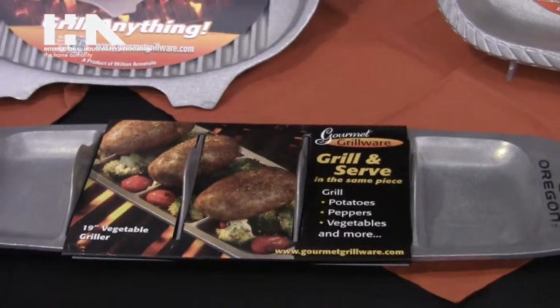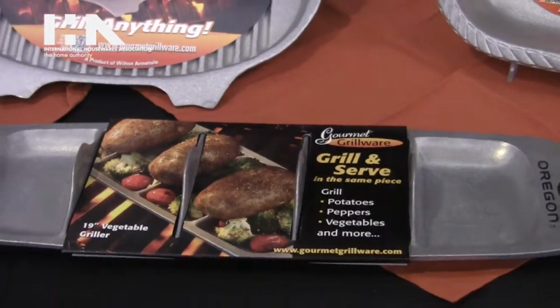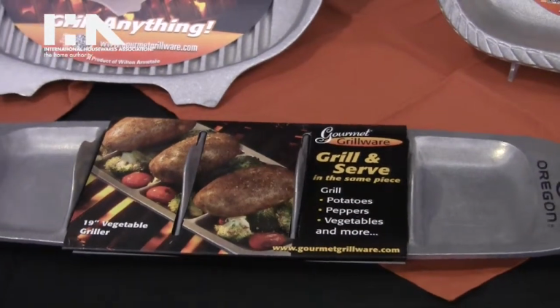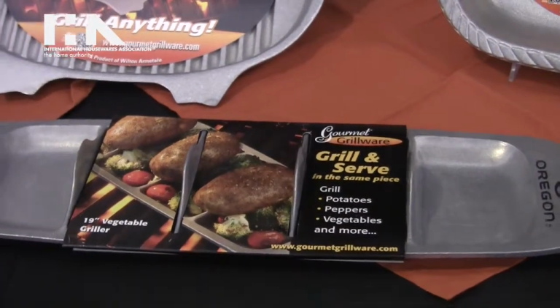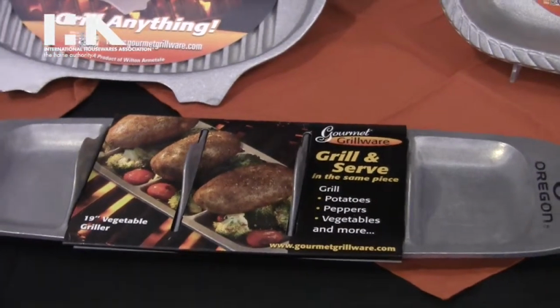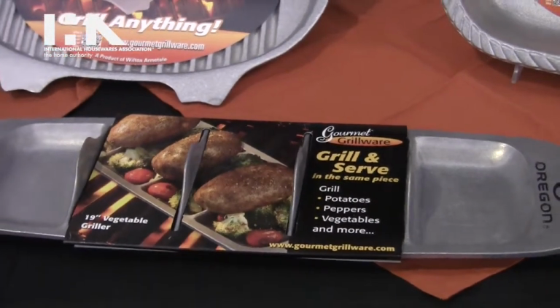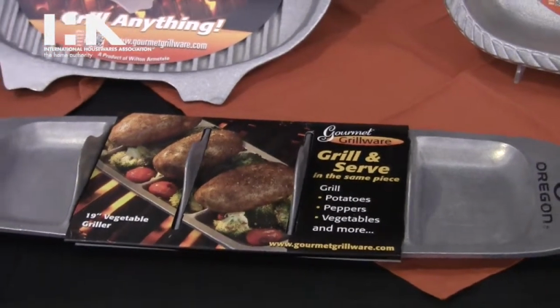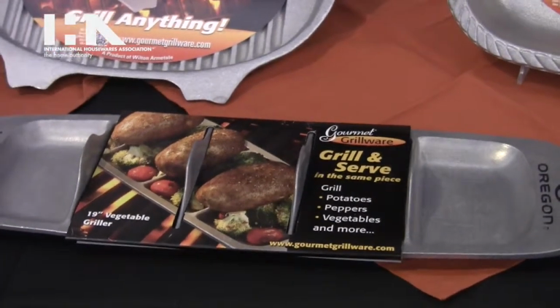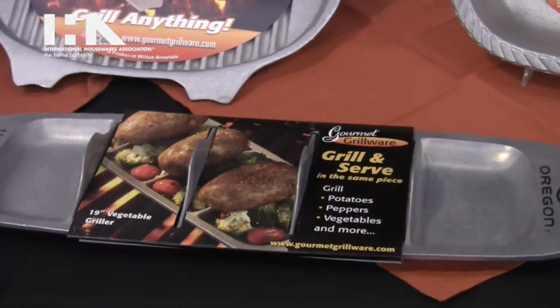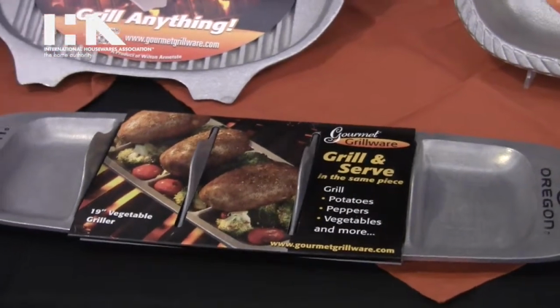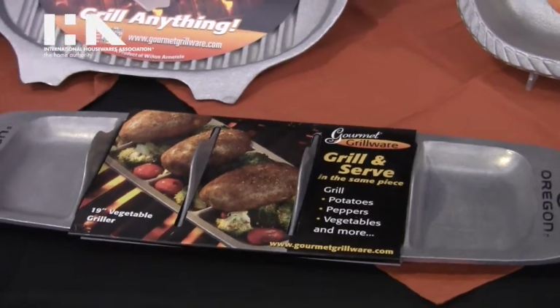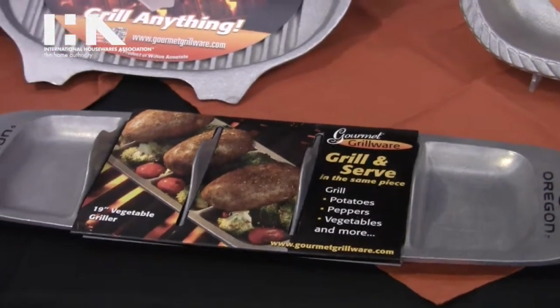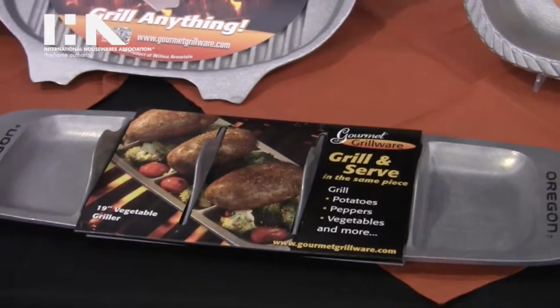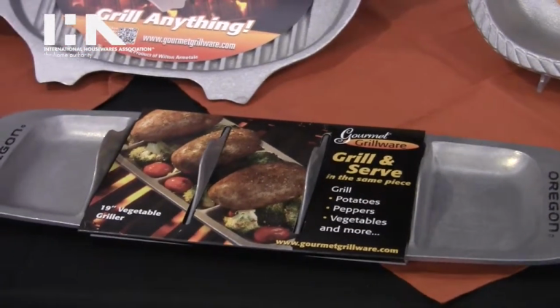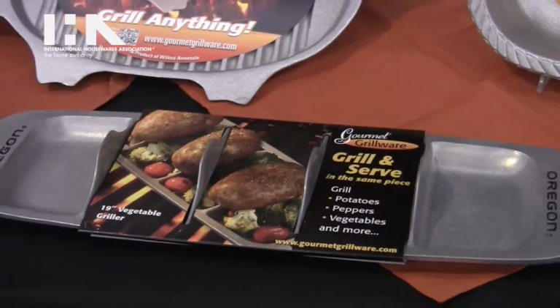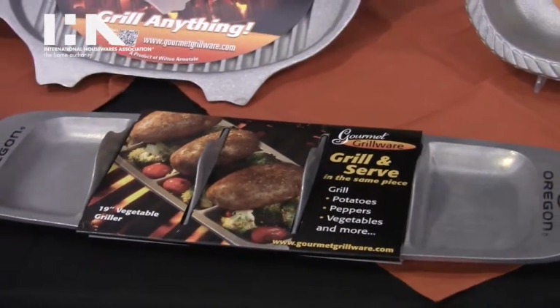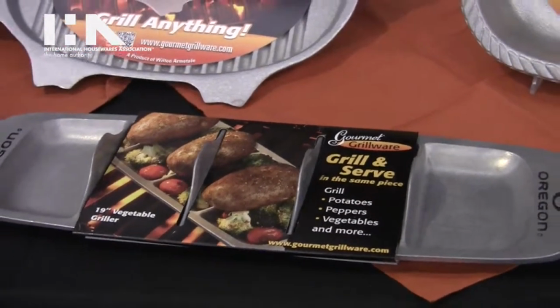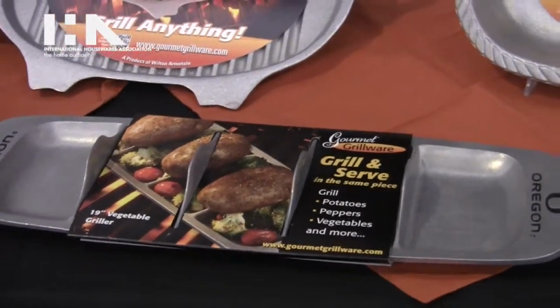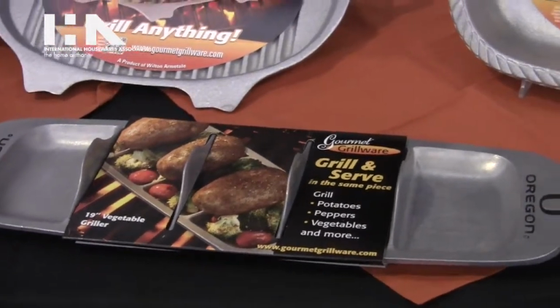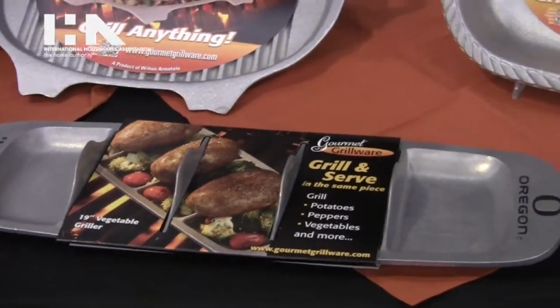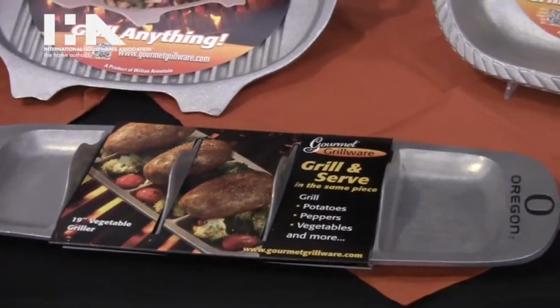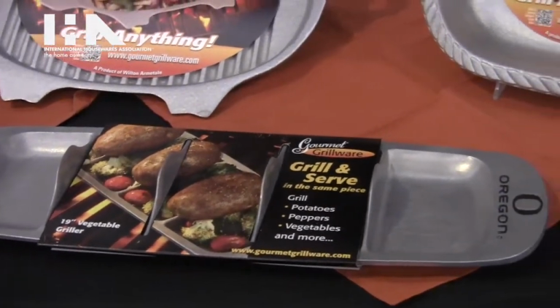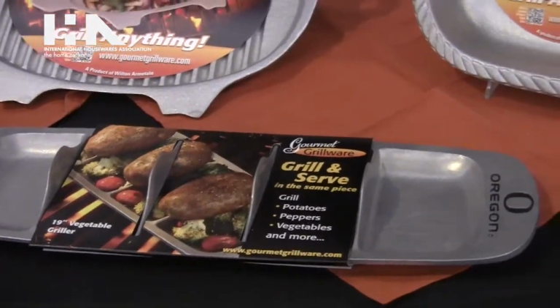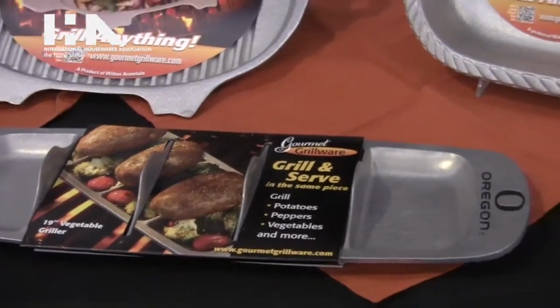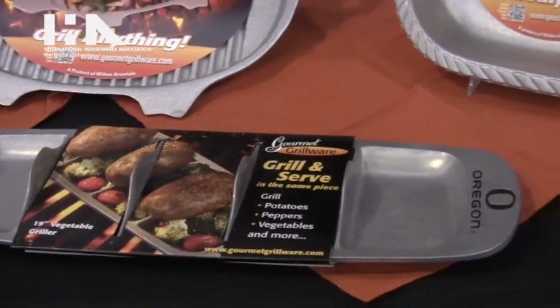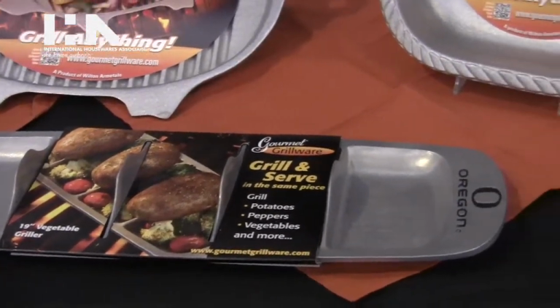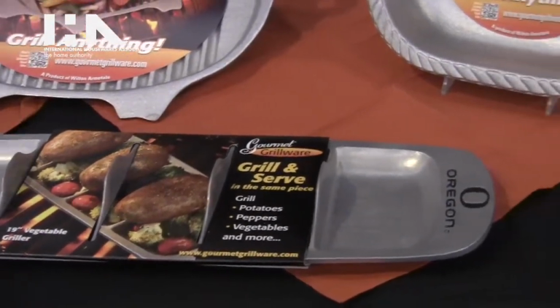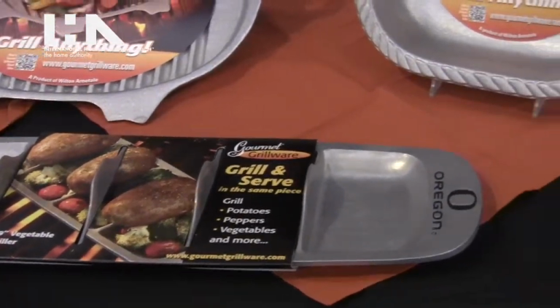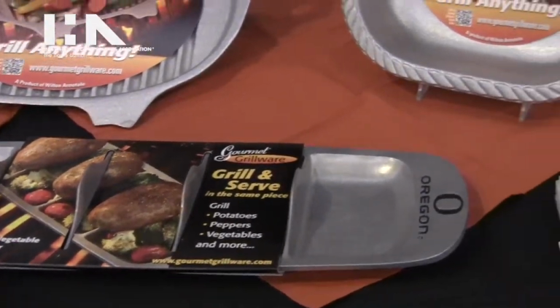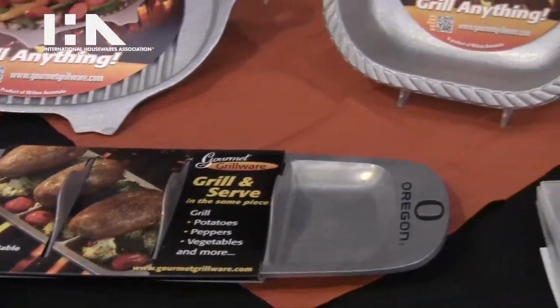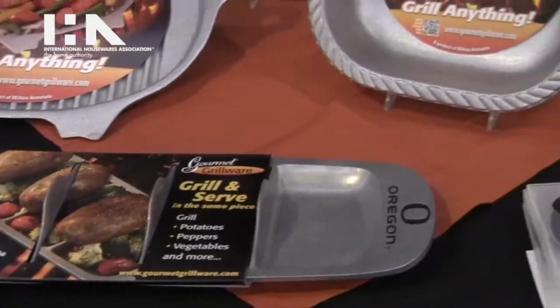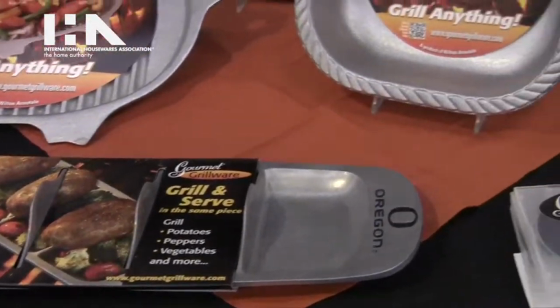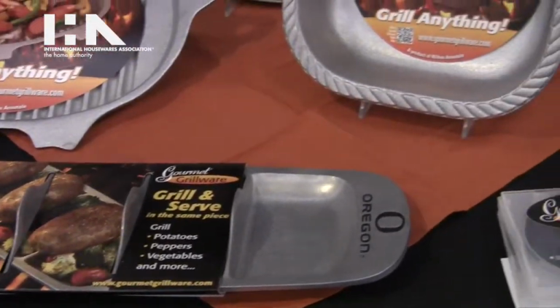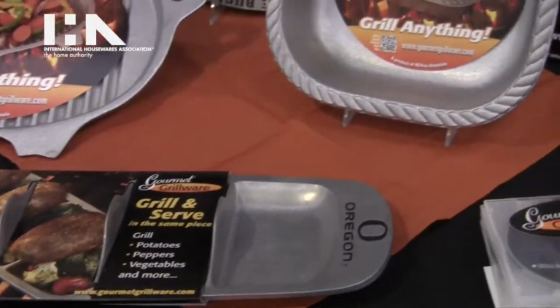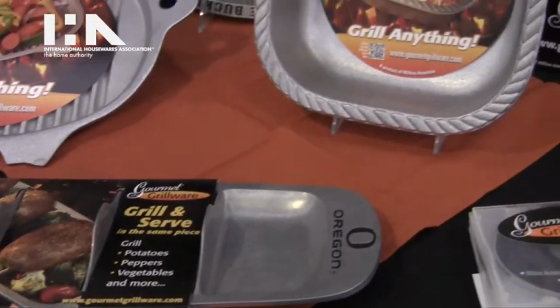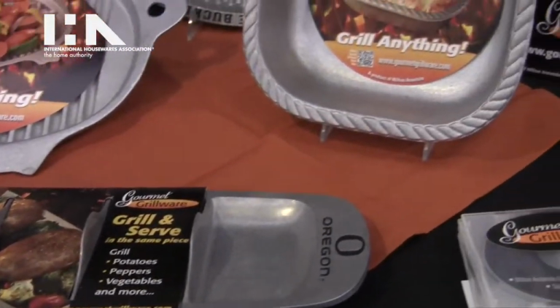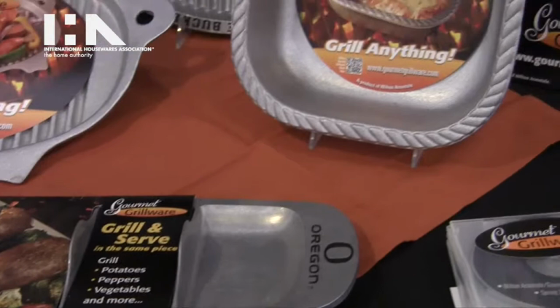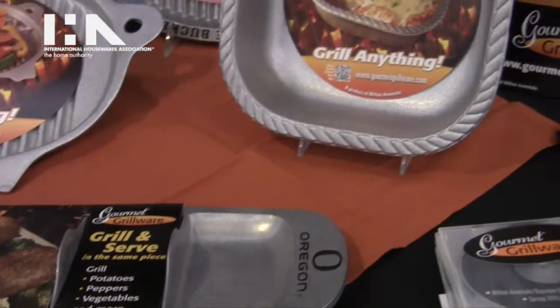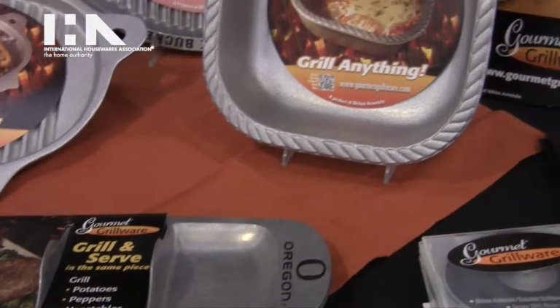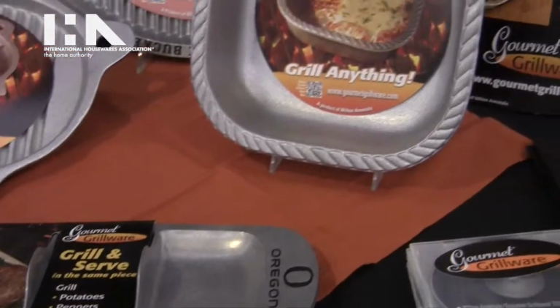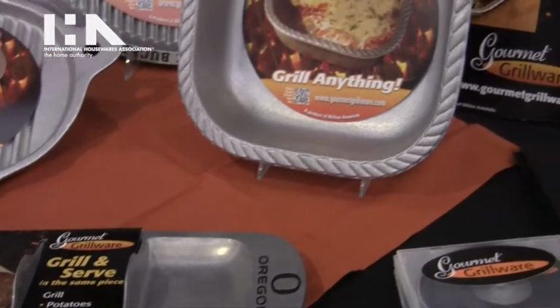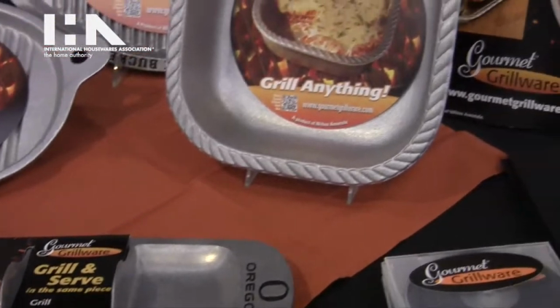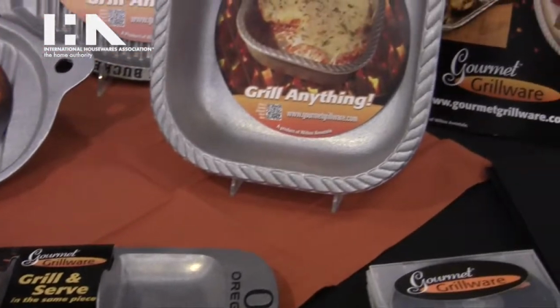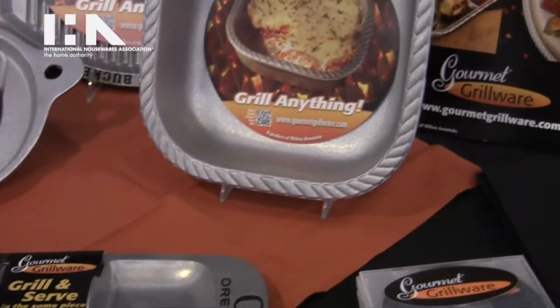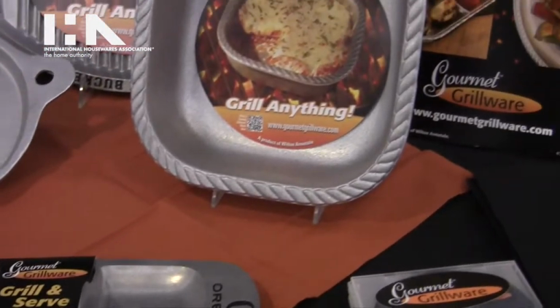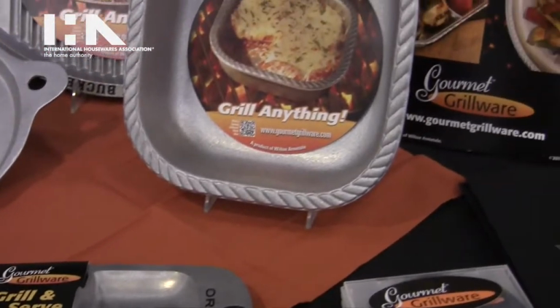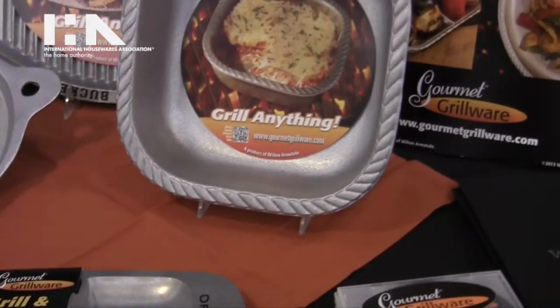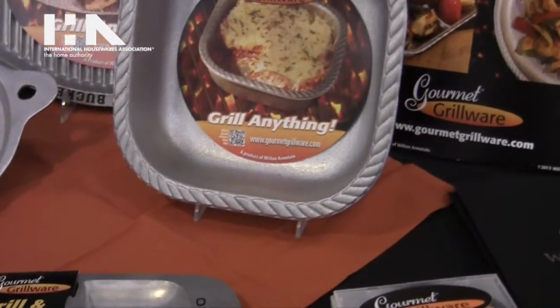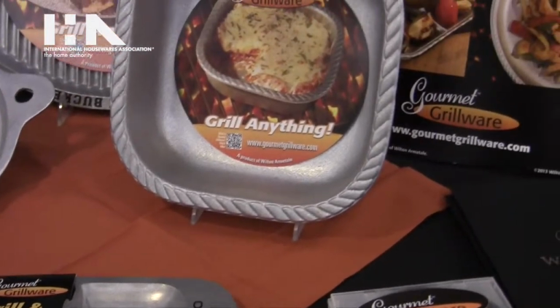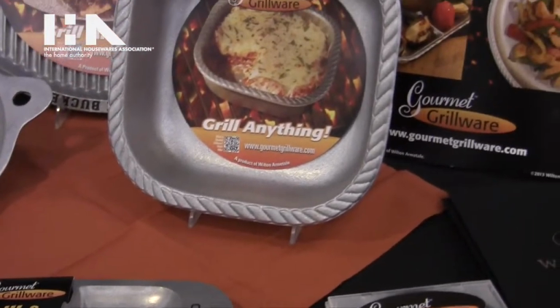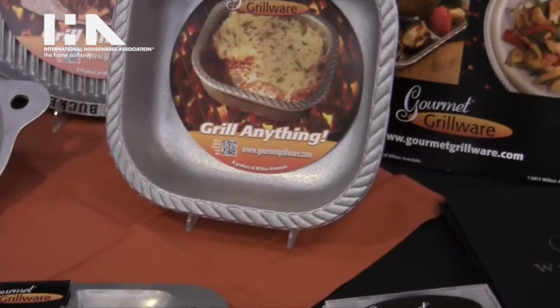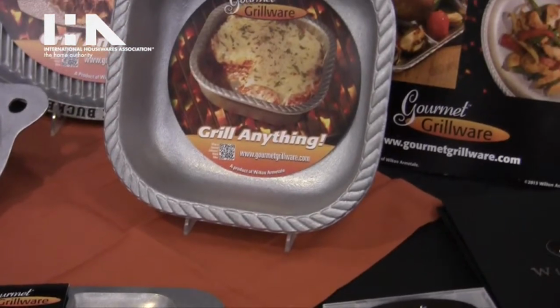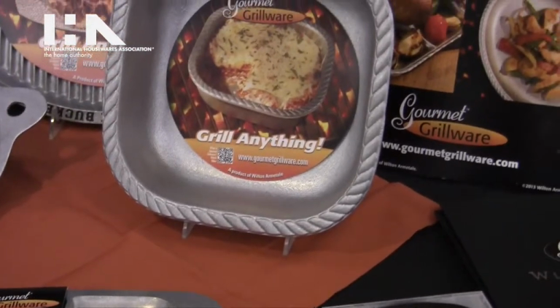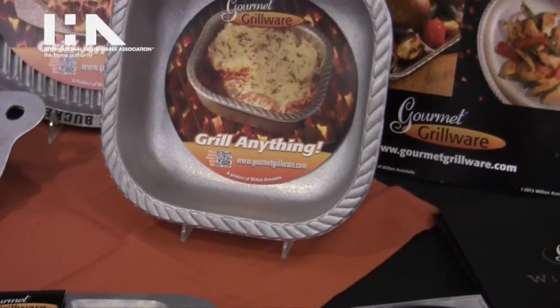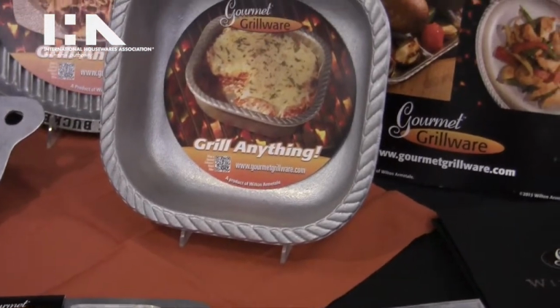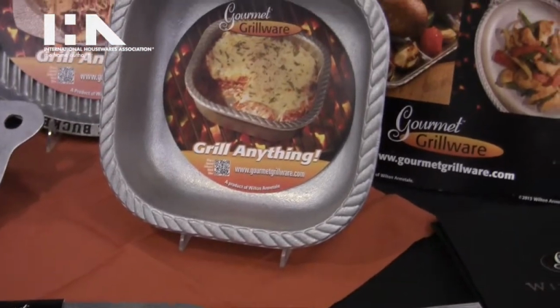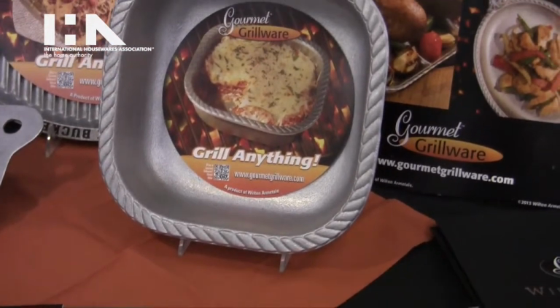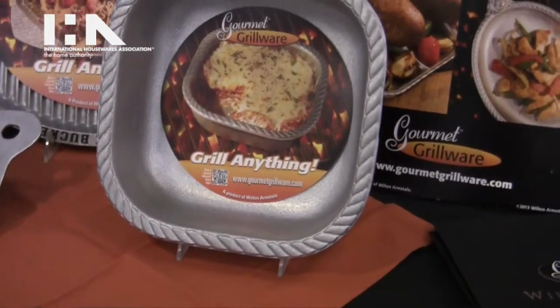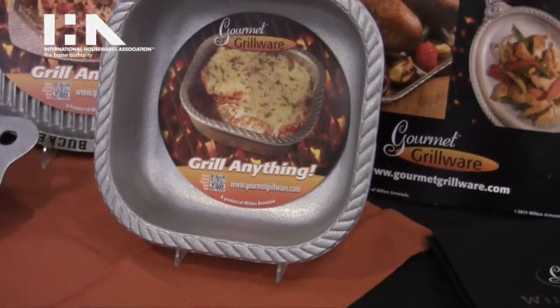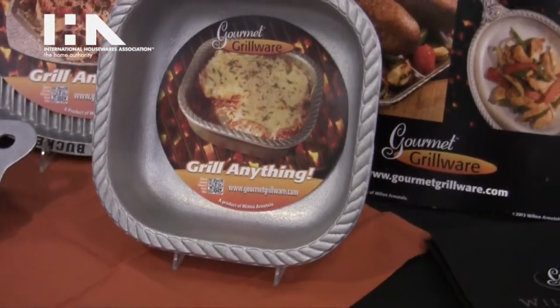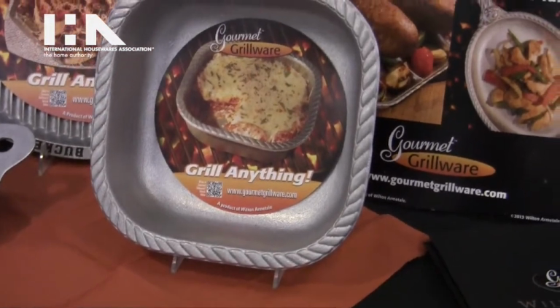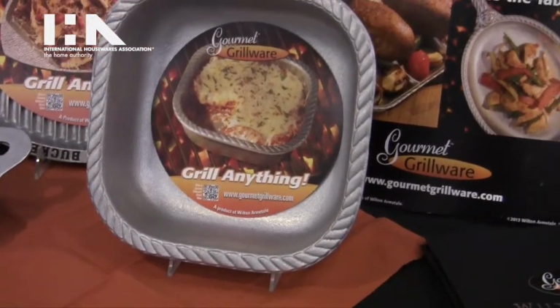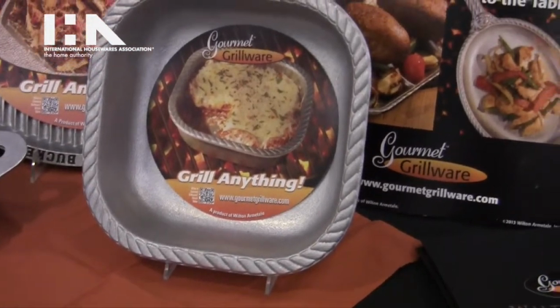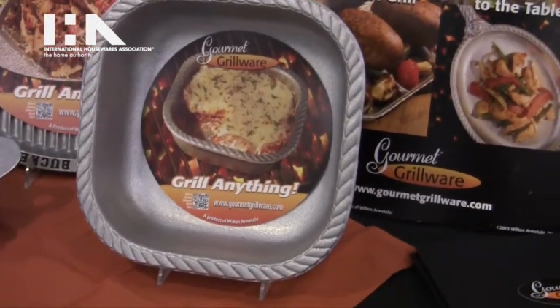All of our products can be viewed on our website, which is www.gourmetgrillware.com.